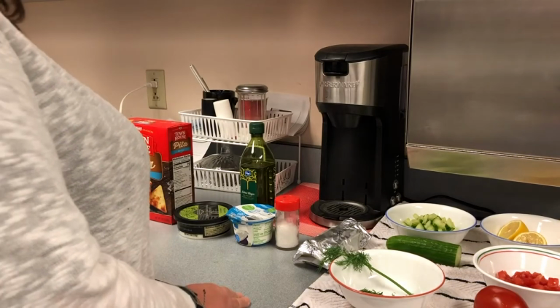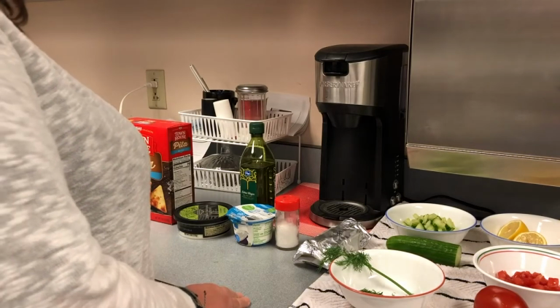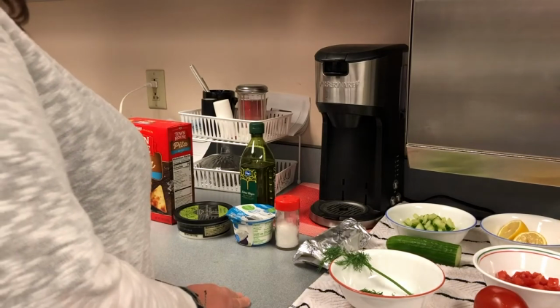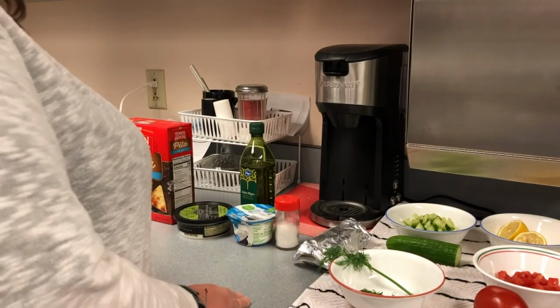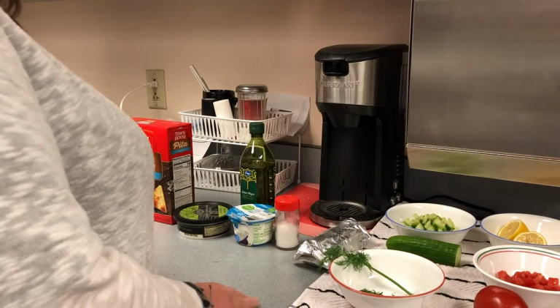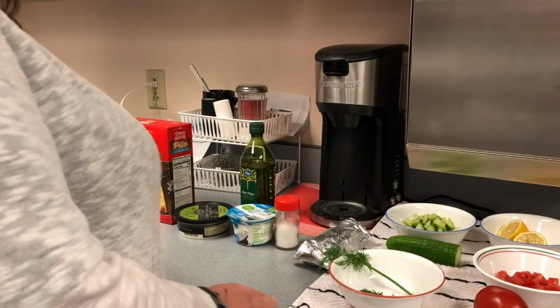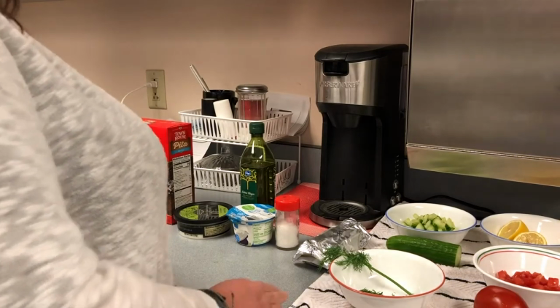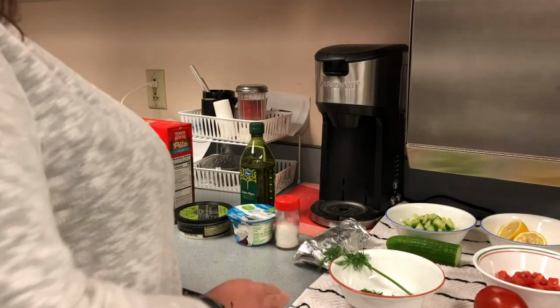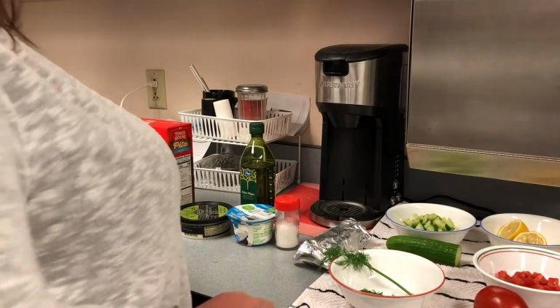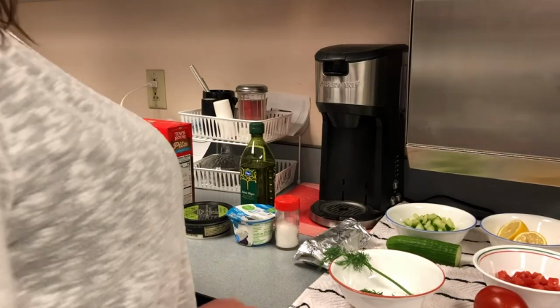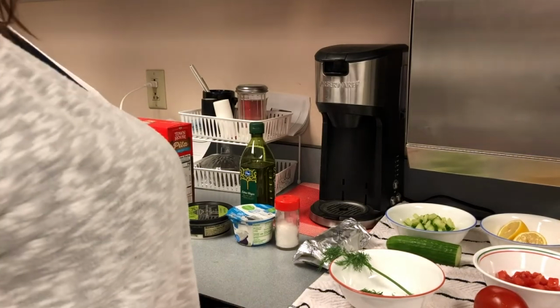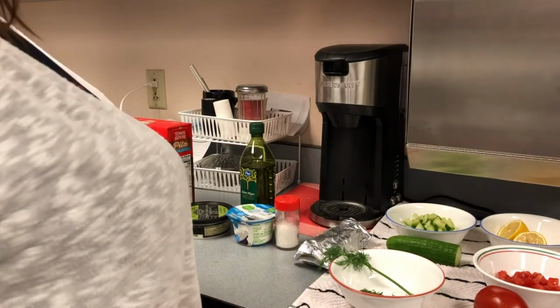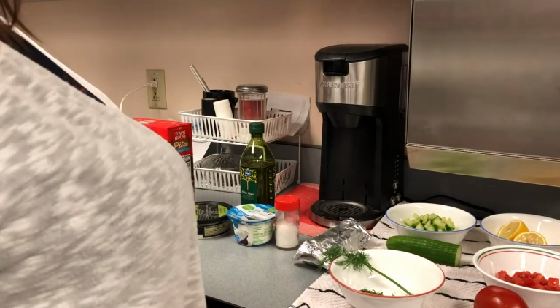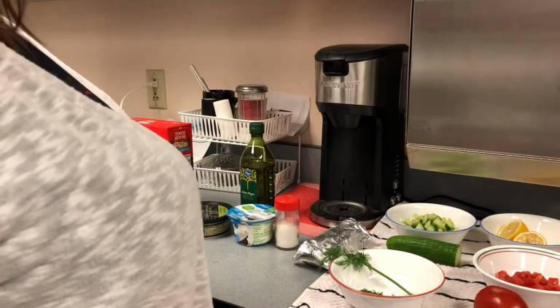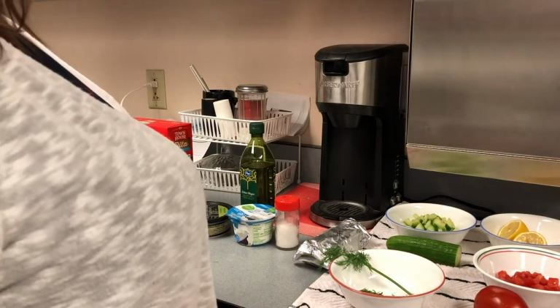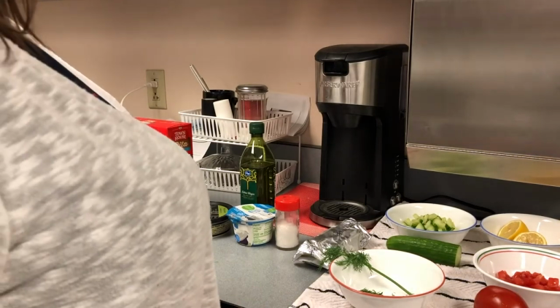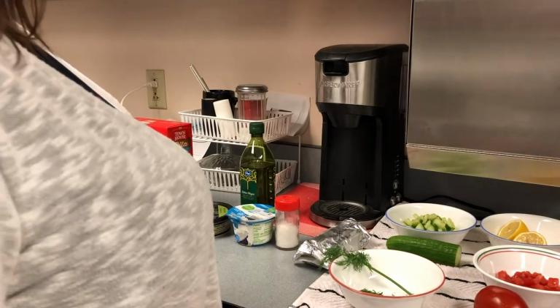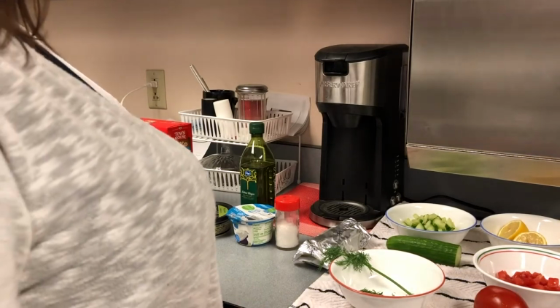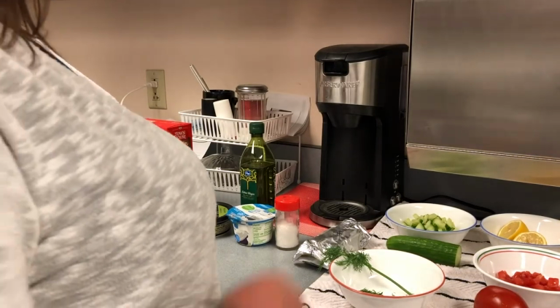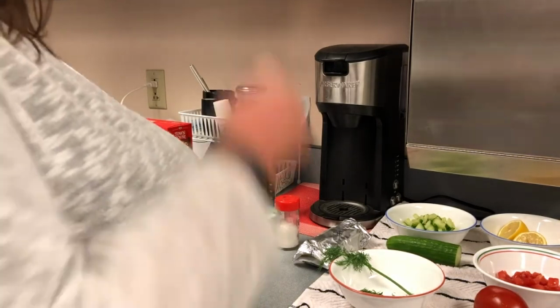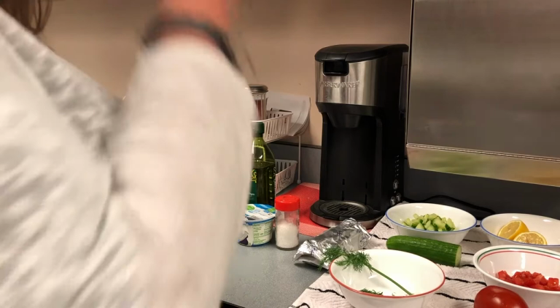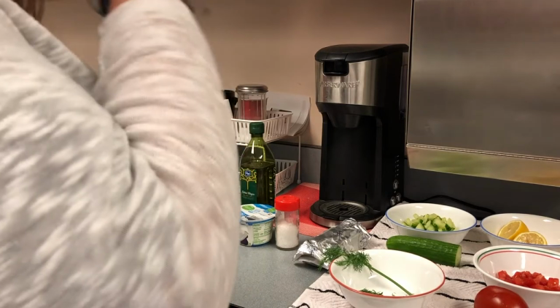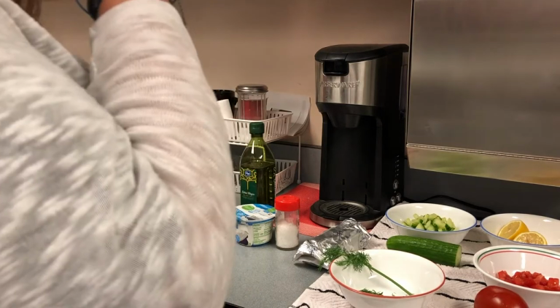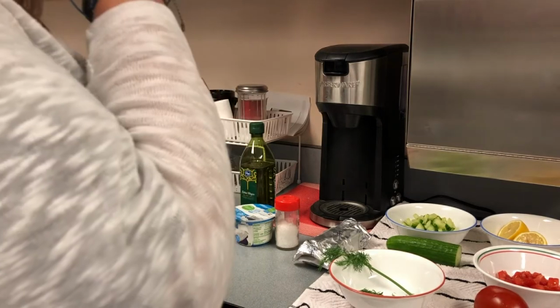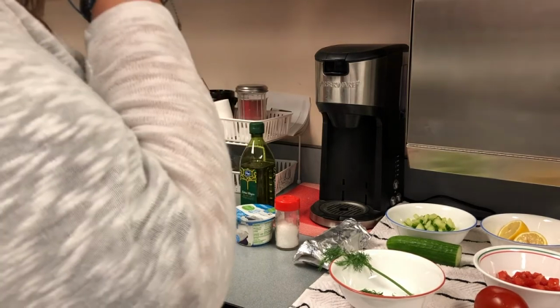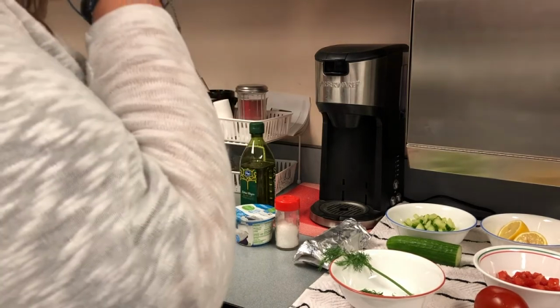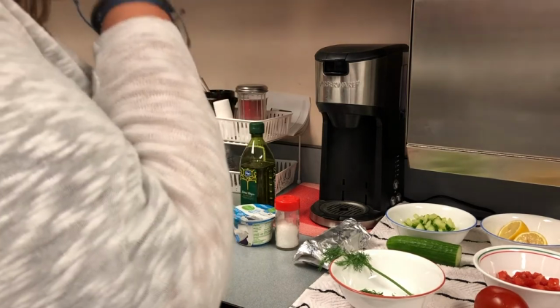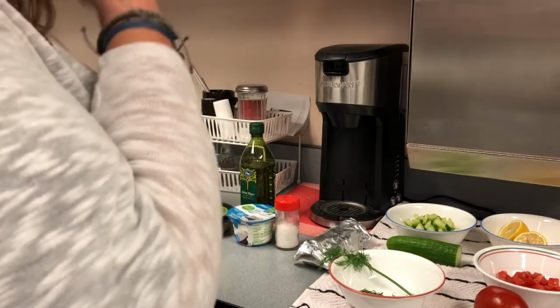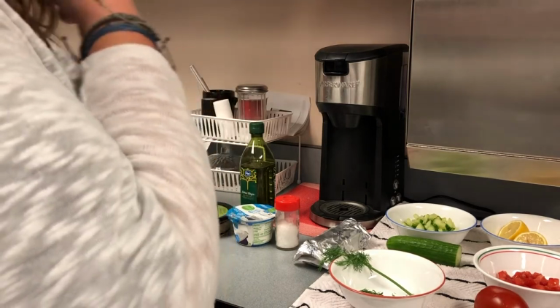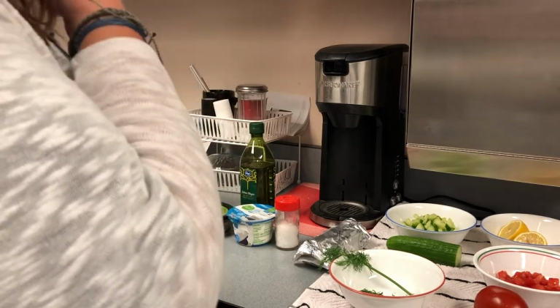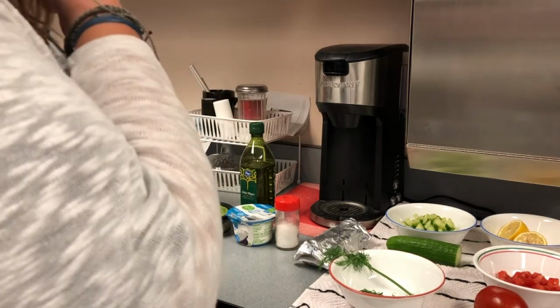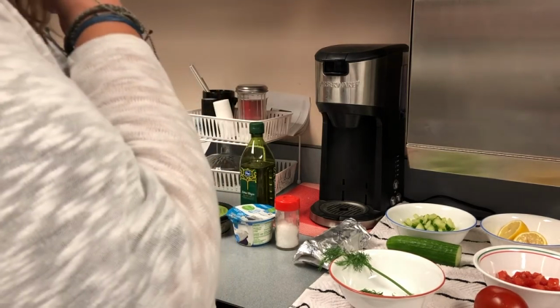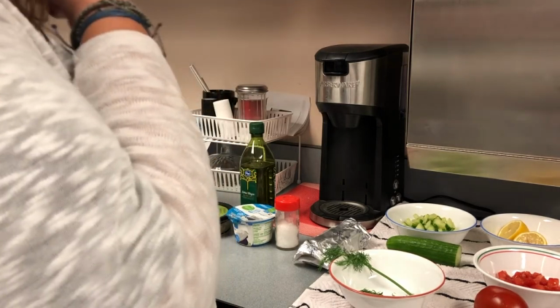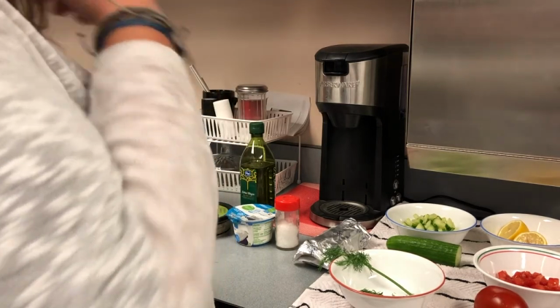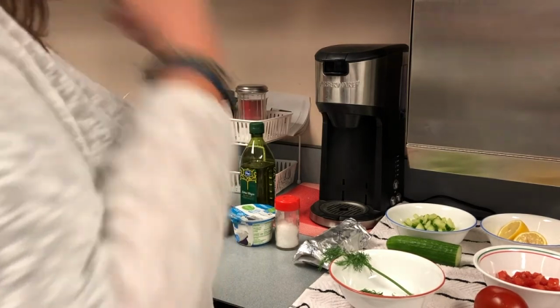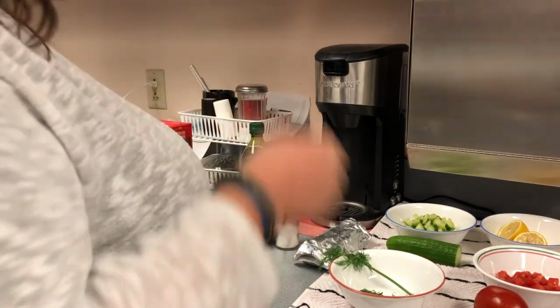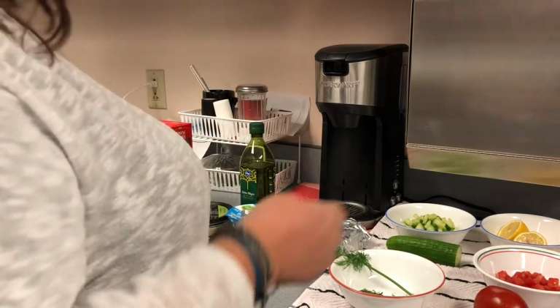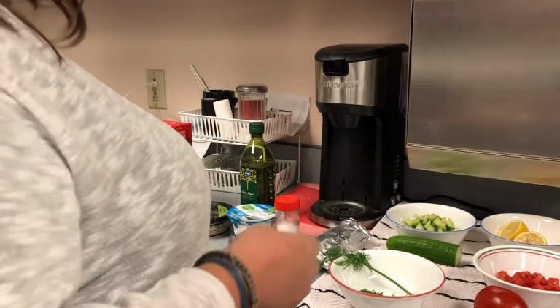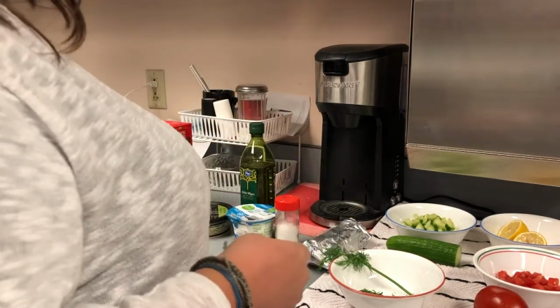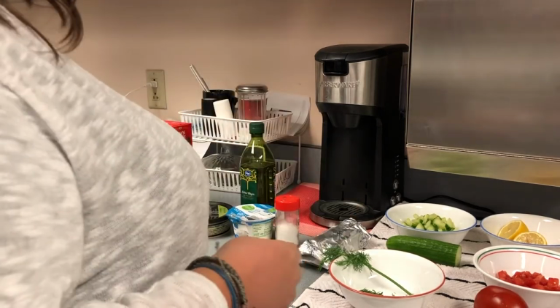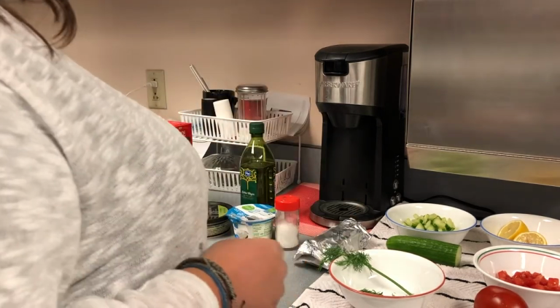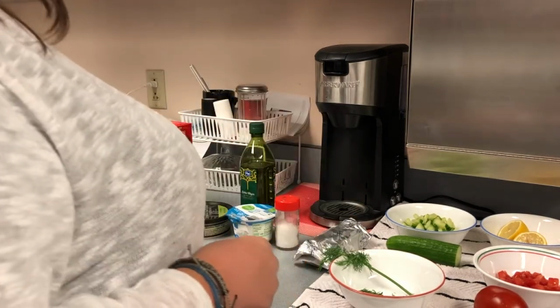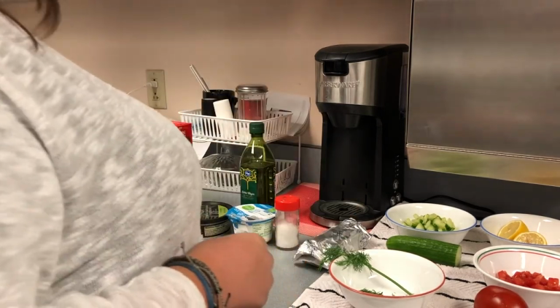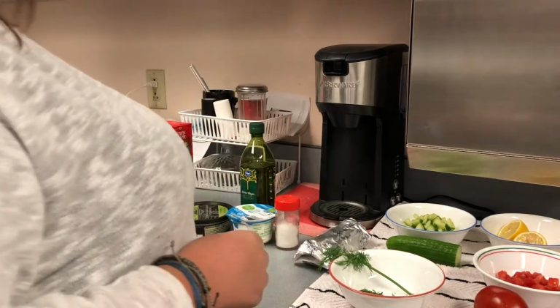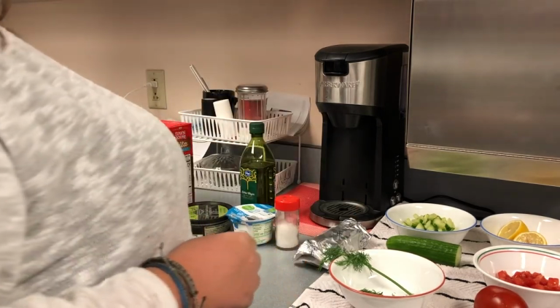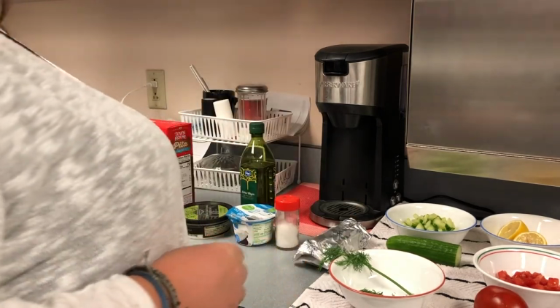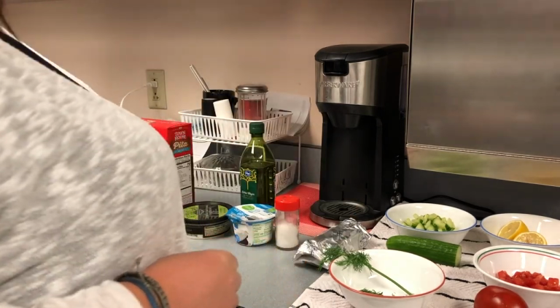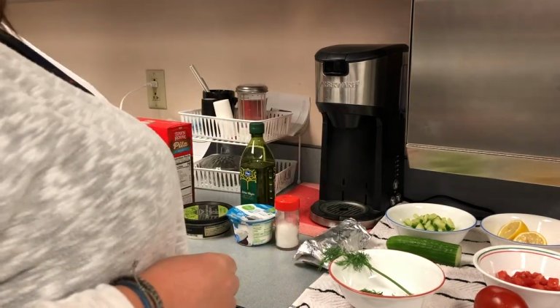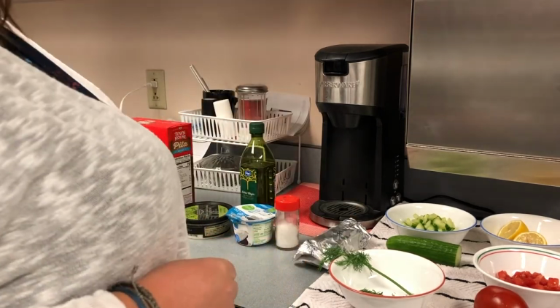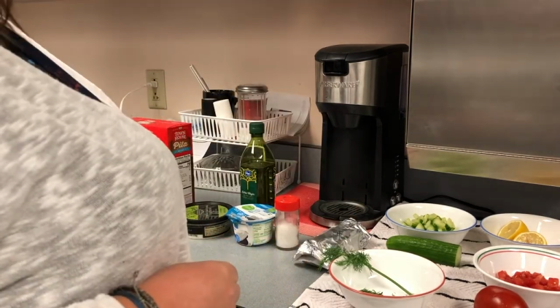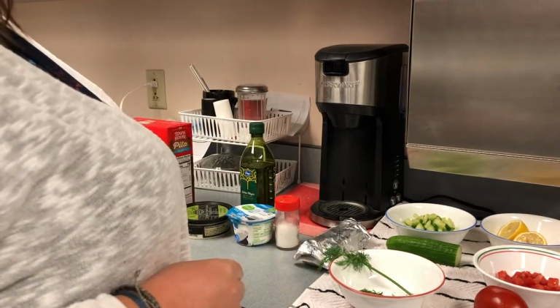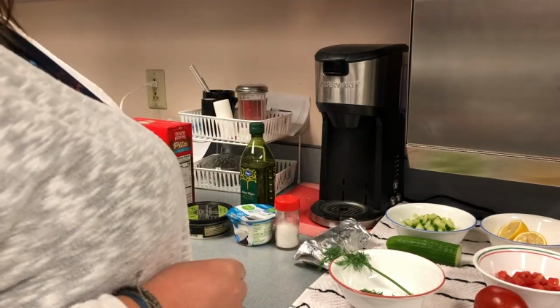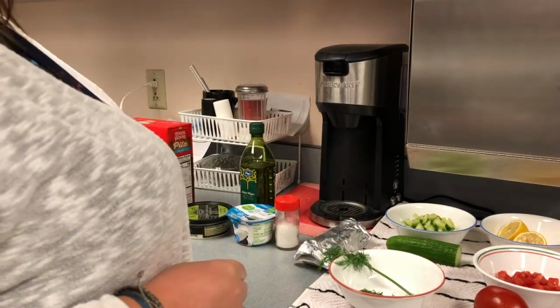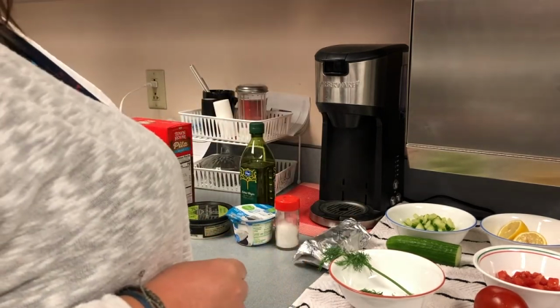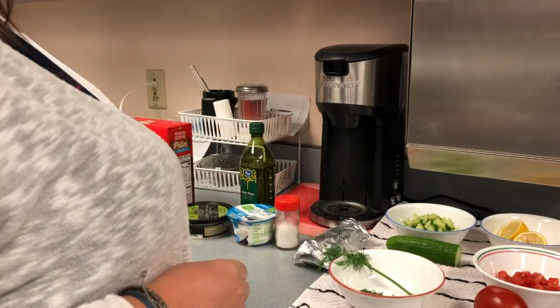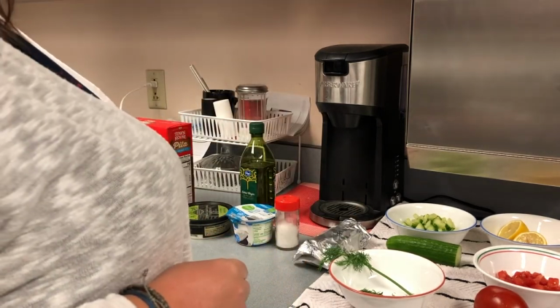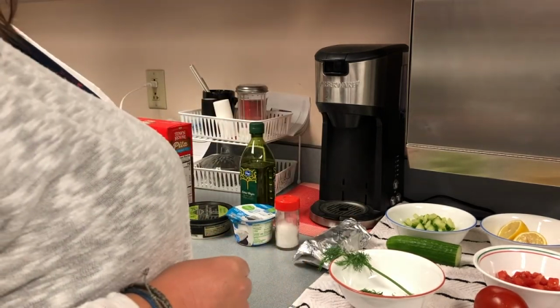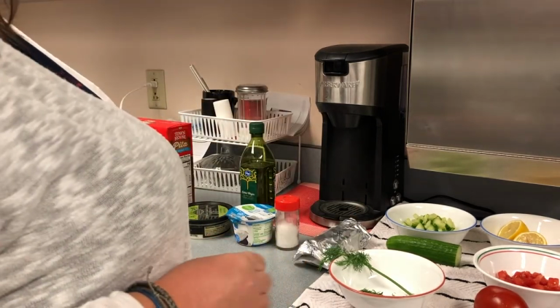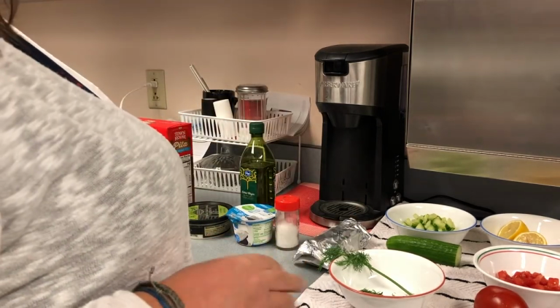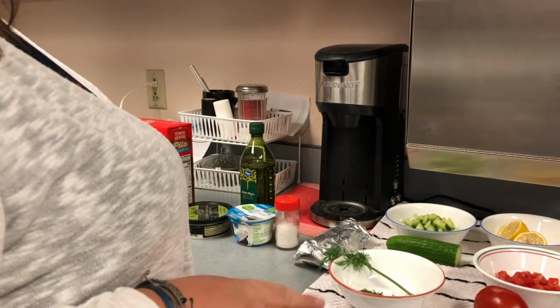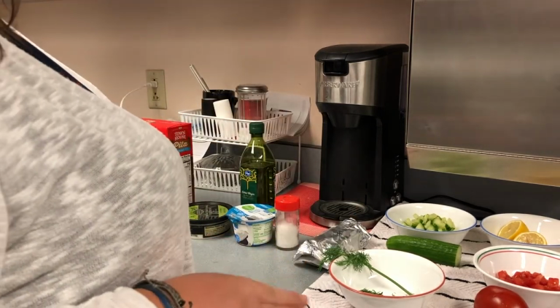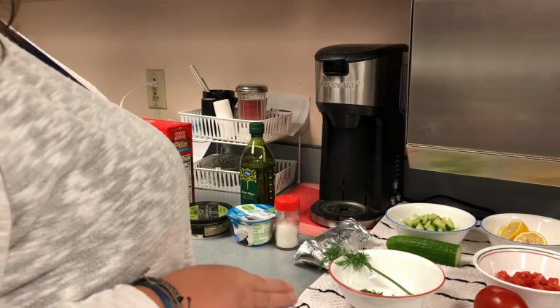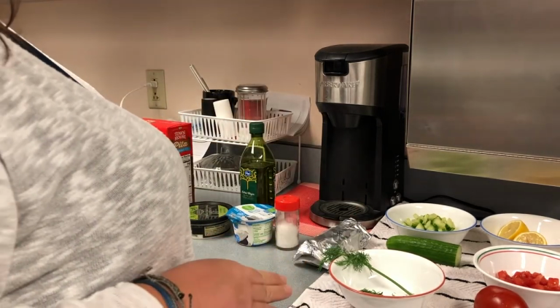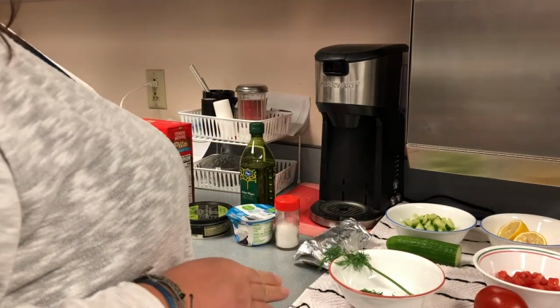Hey guys, so today we are going to make a delicious Greek feta dip during Anyone Can Cook.